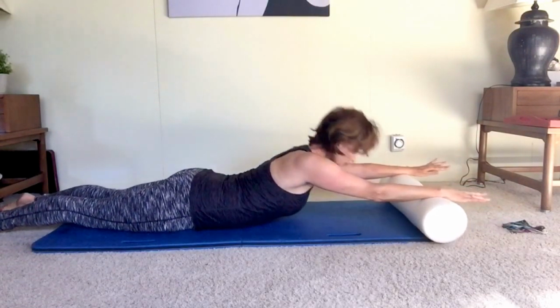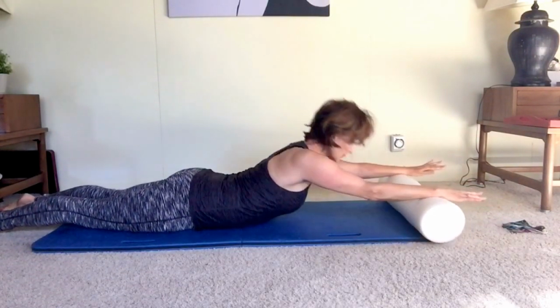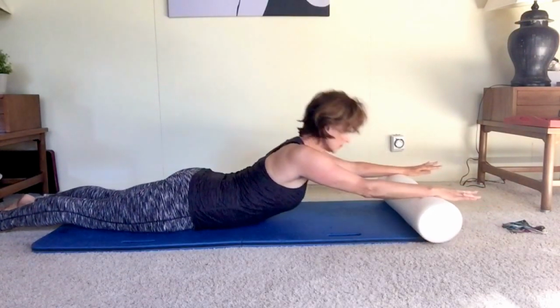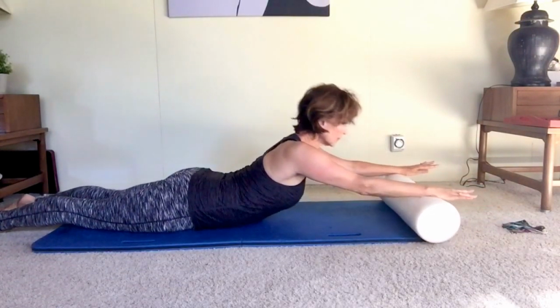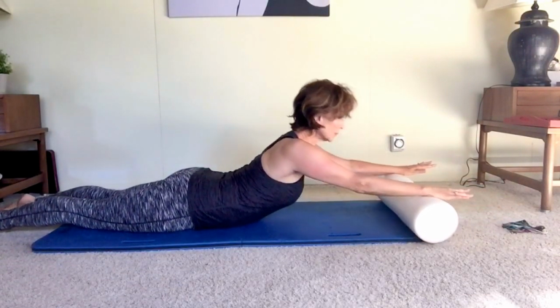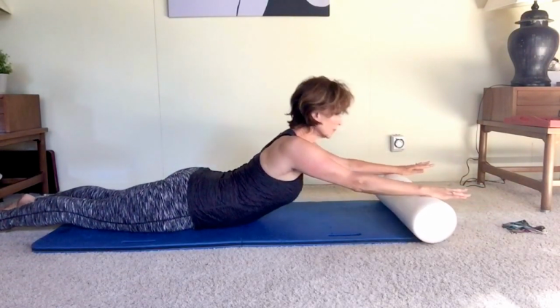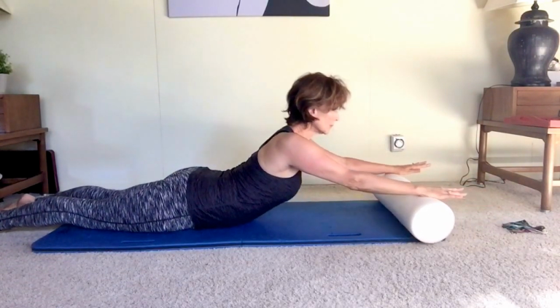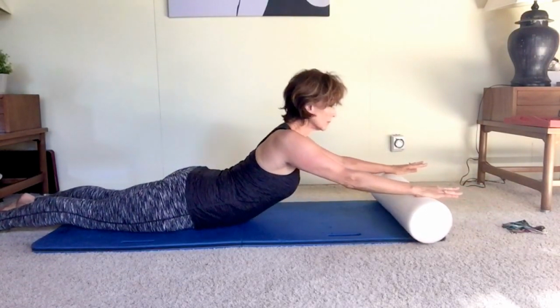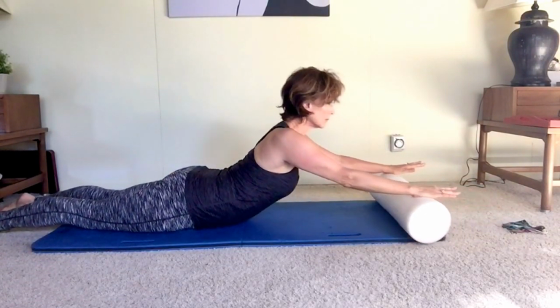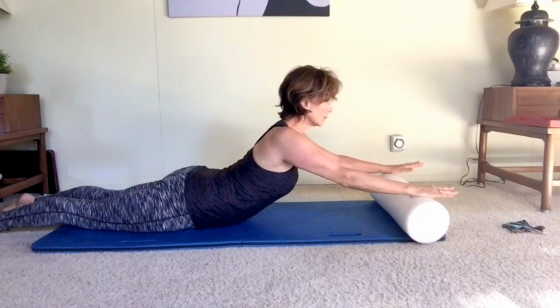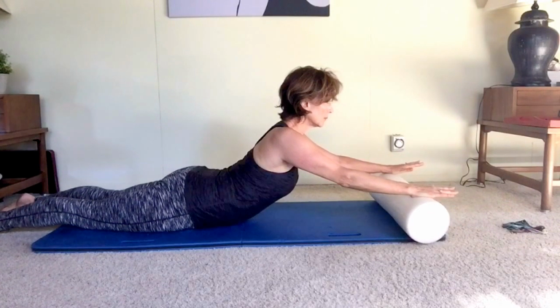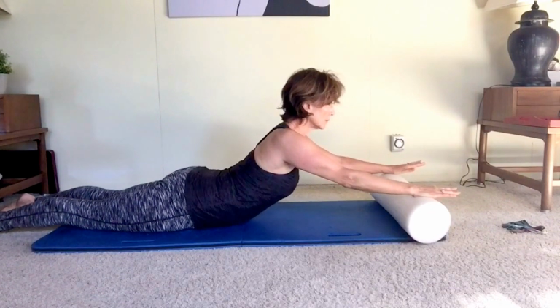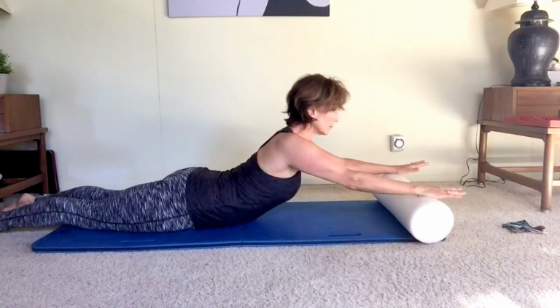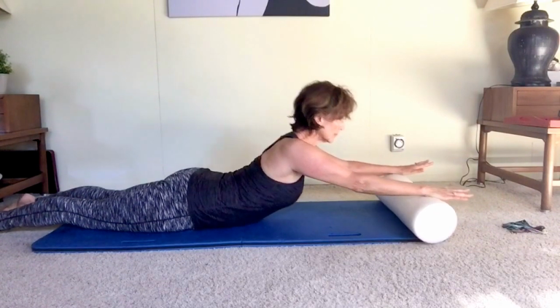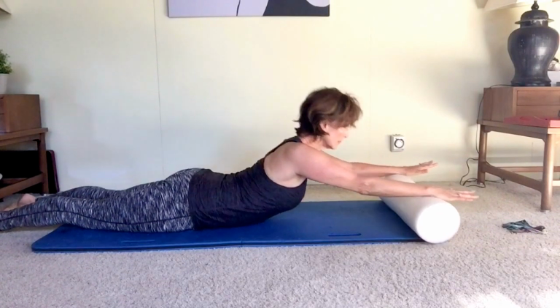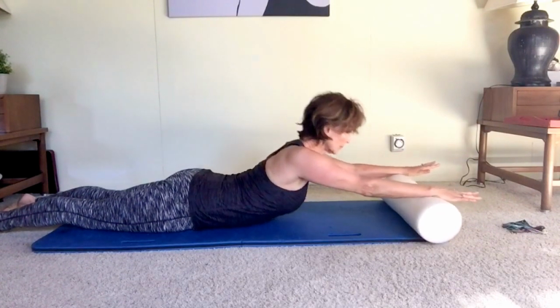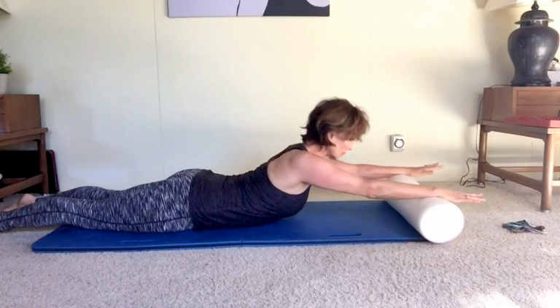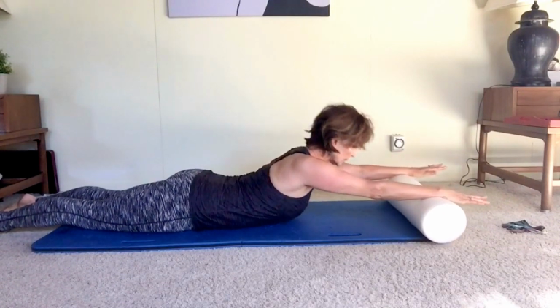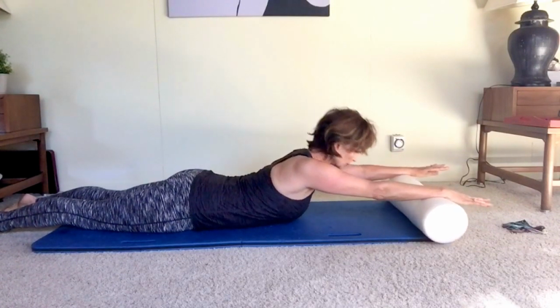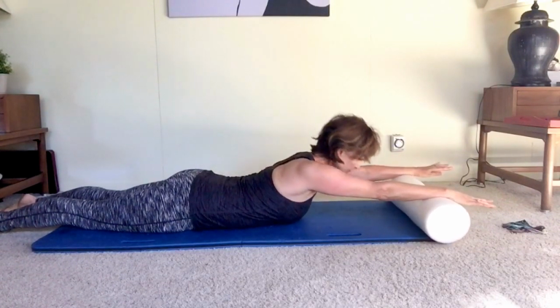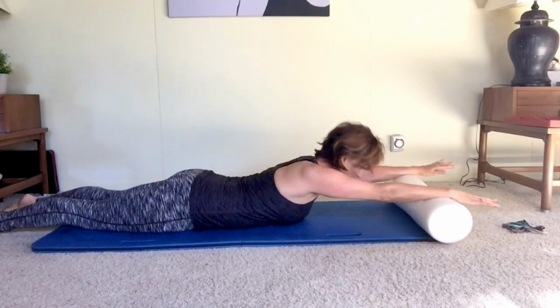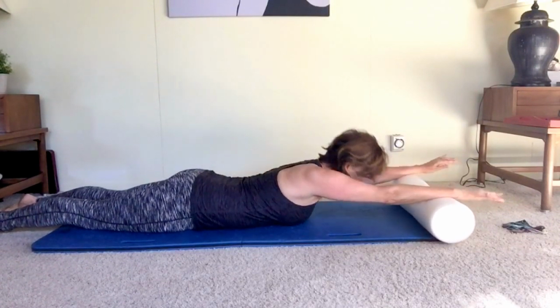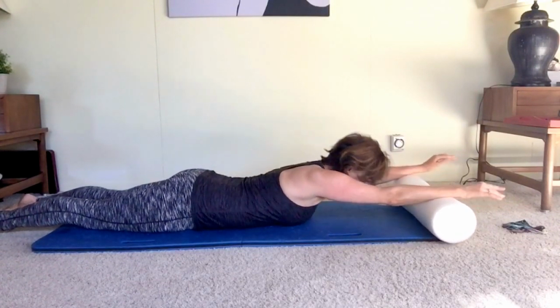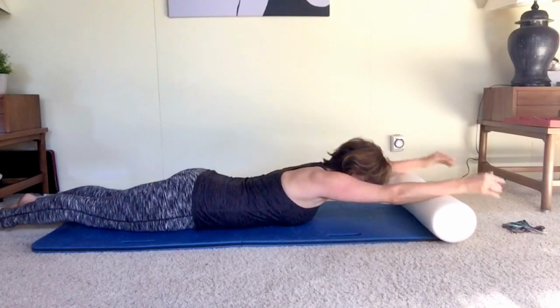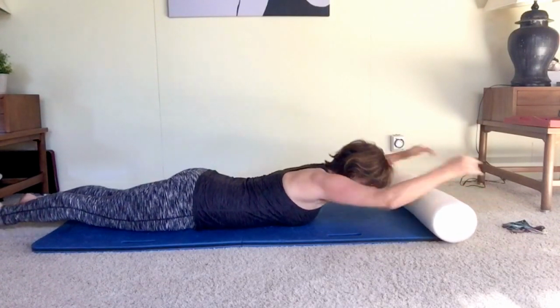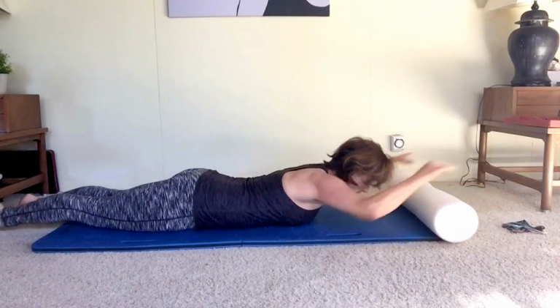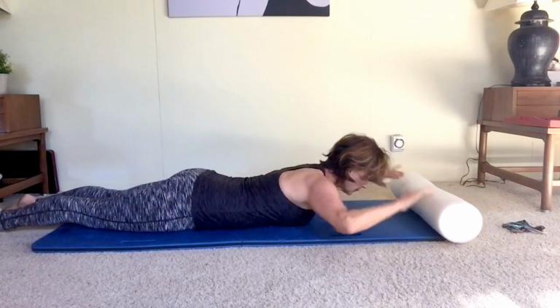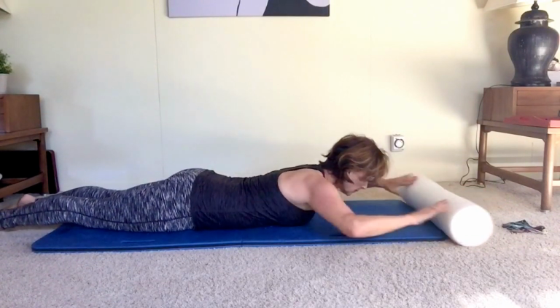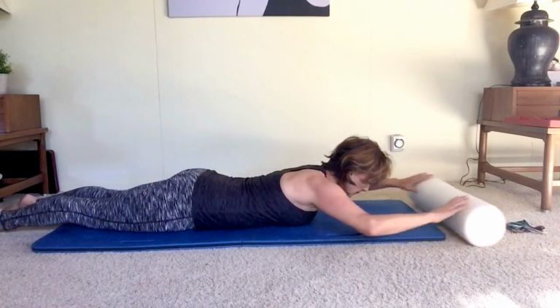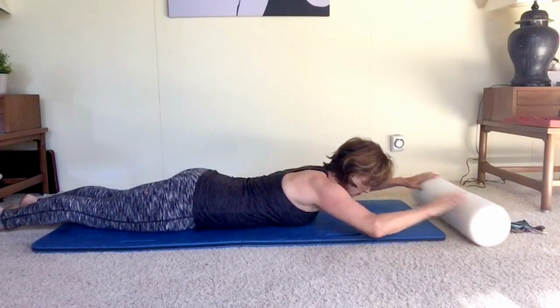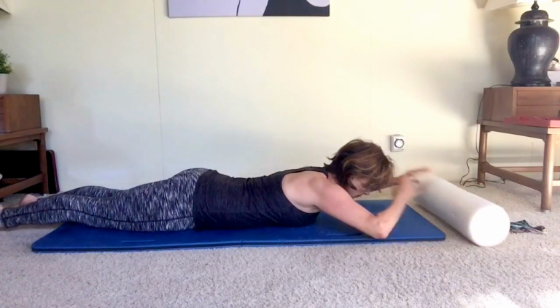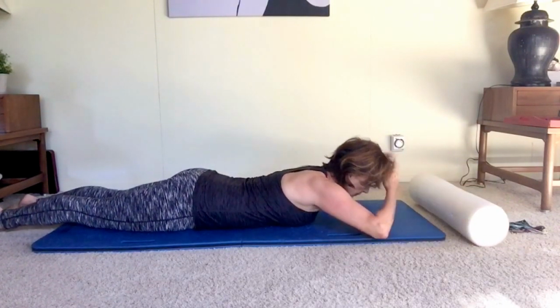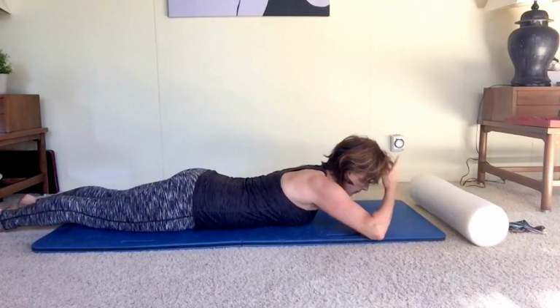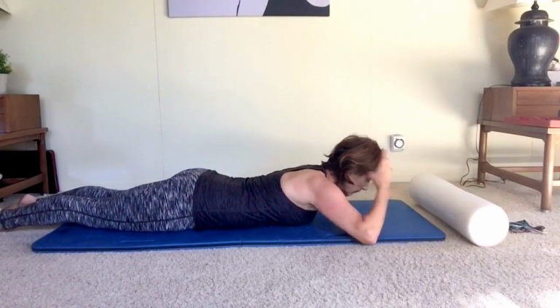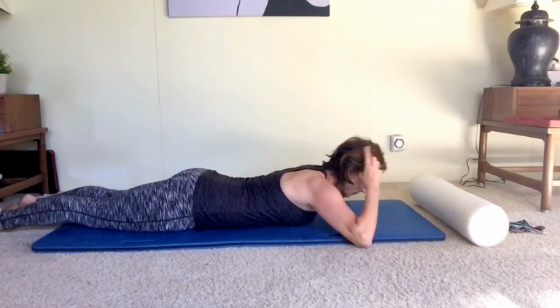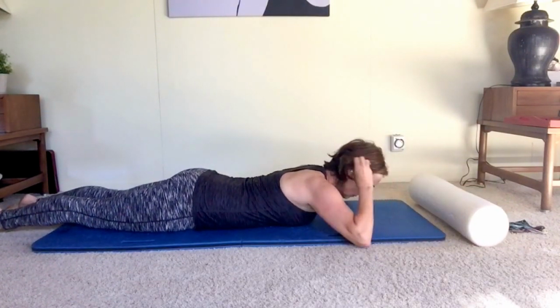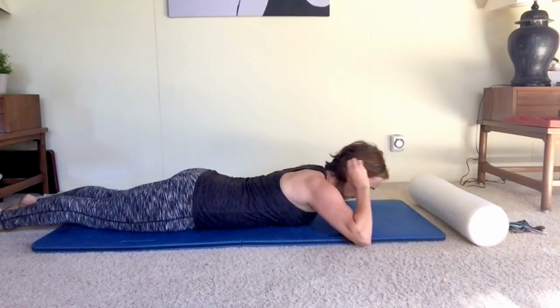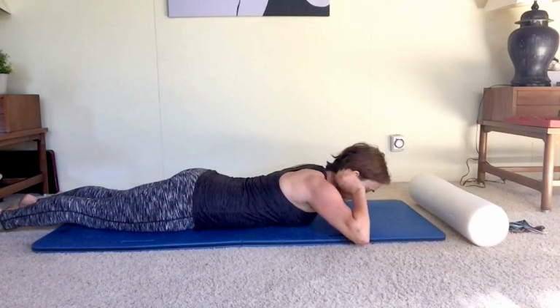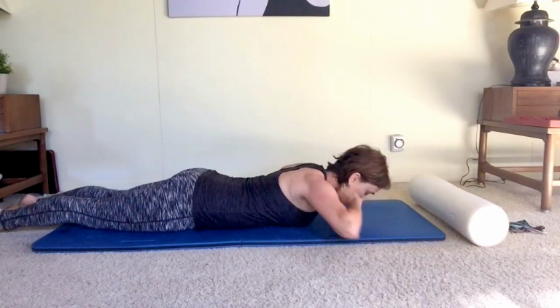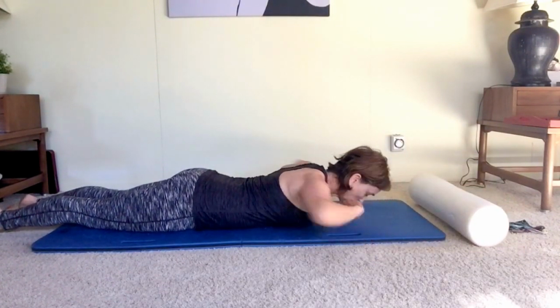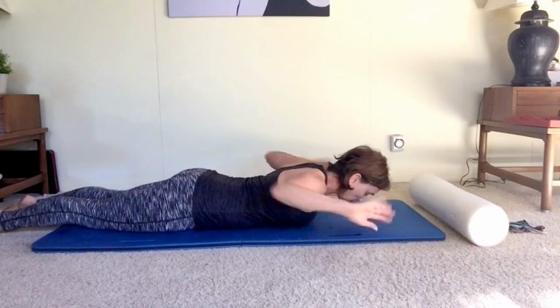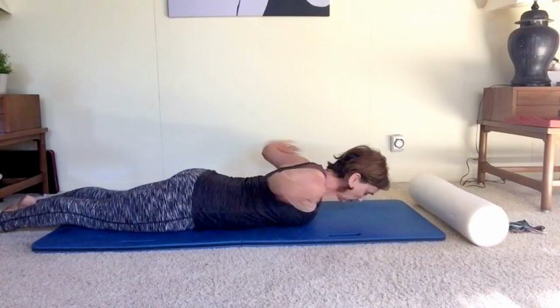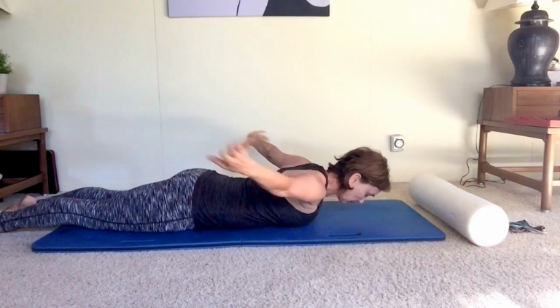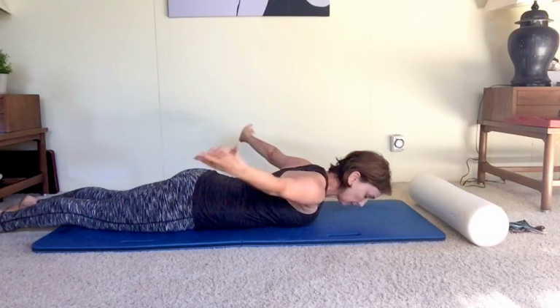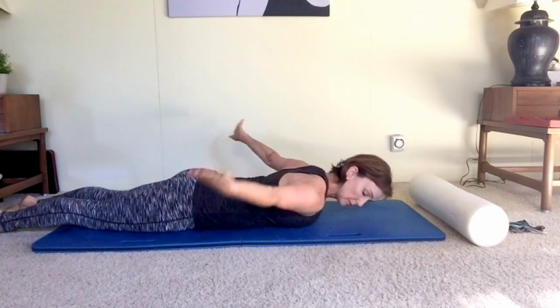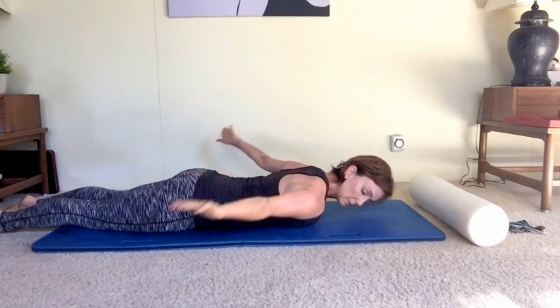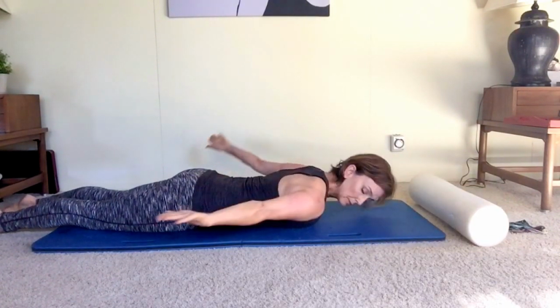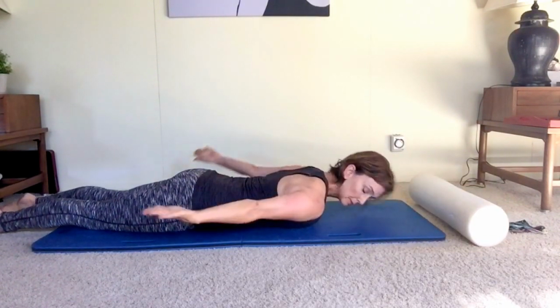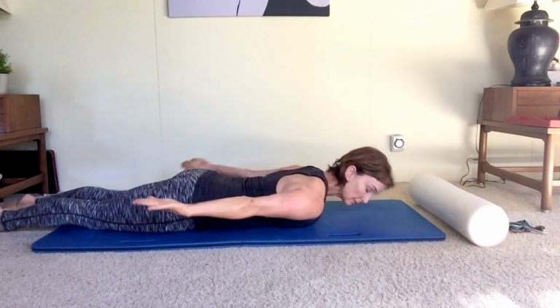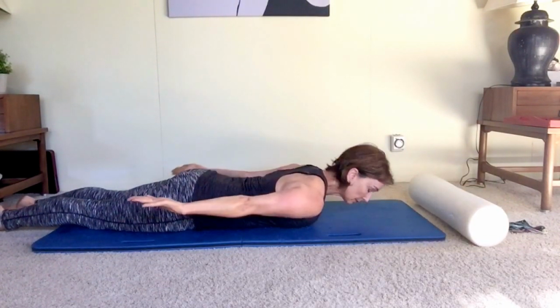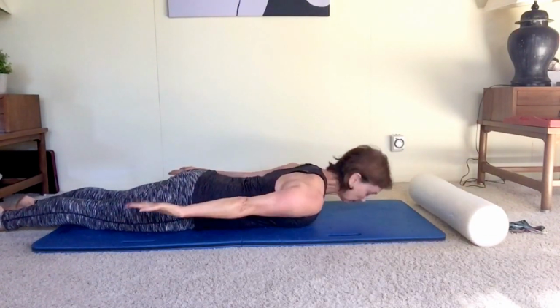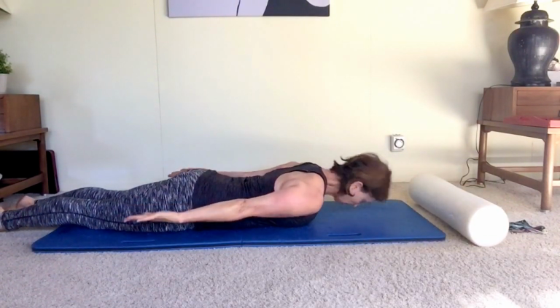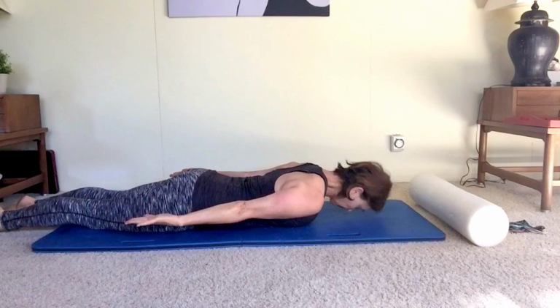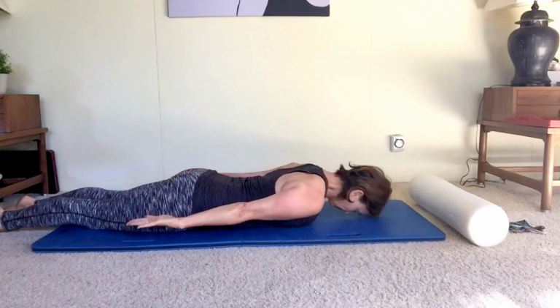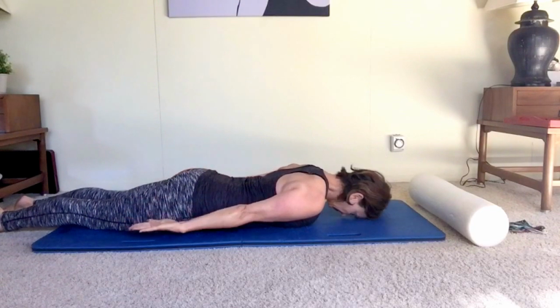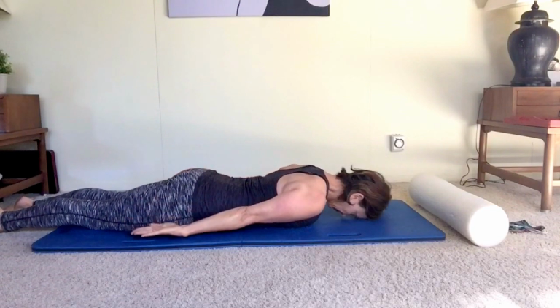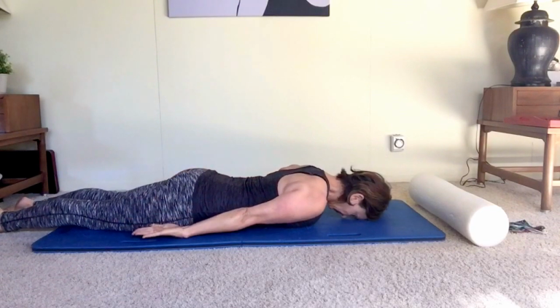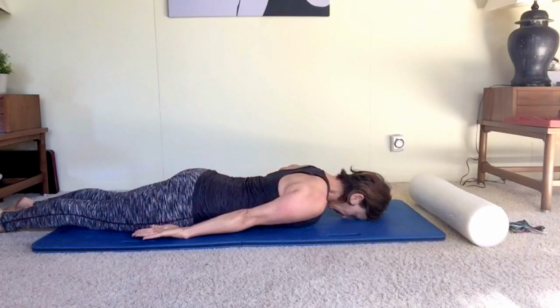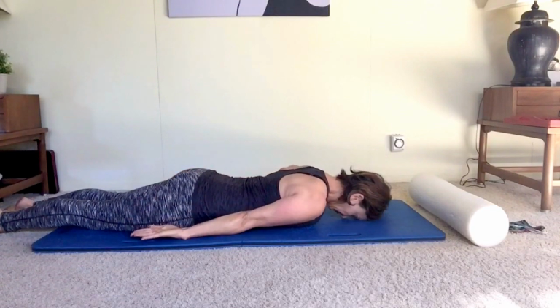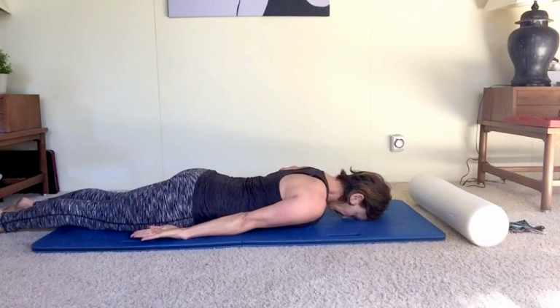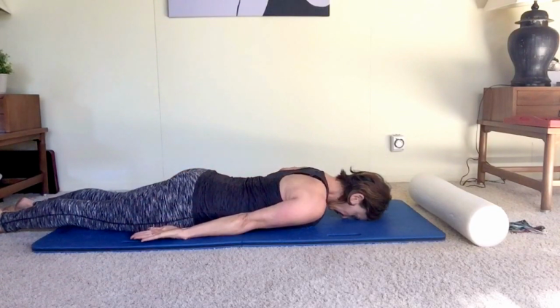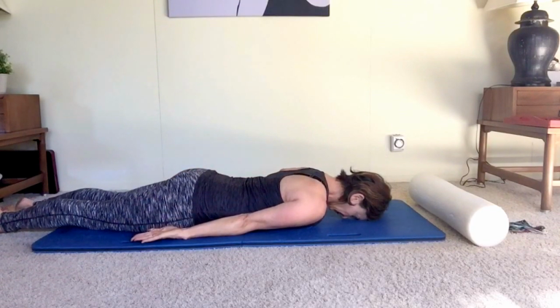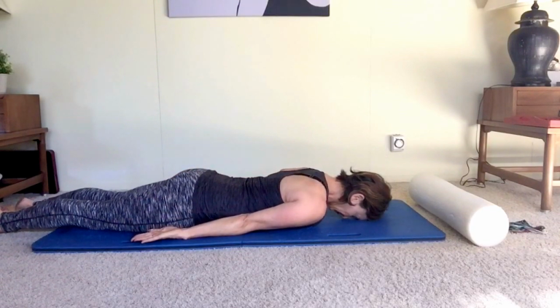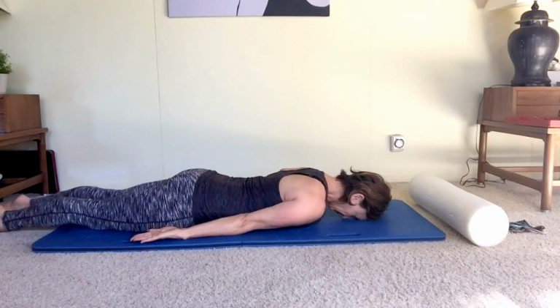Also make sure you have your core absolutely engaged. Feel like you have a little raspberry underneath your belly button as you do this.